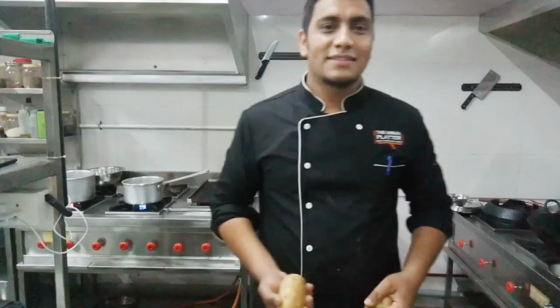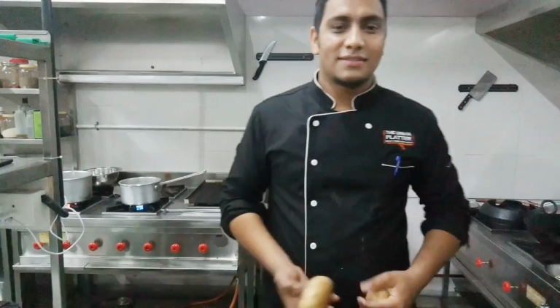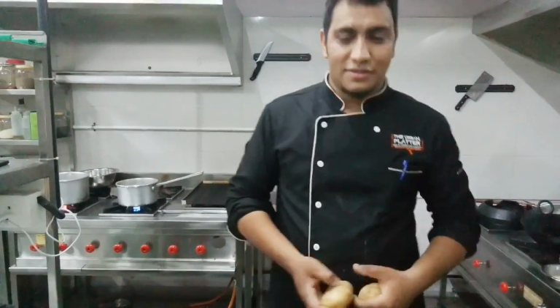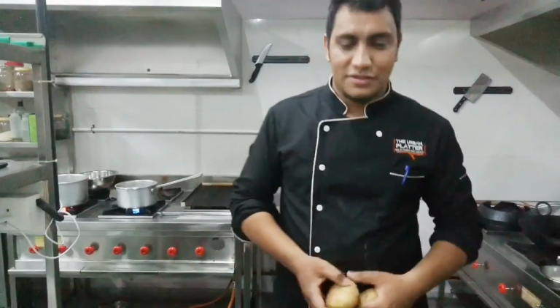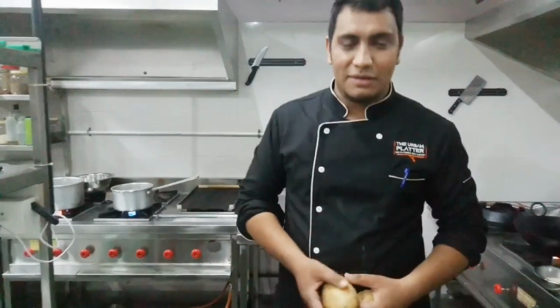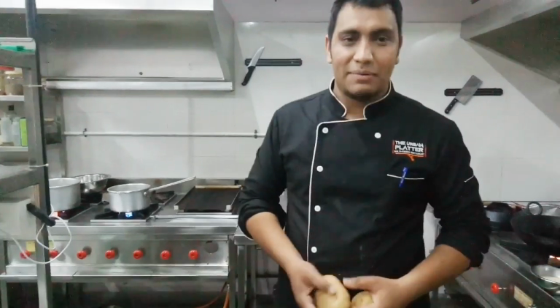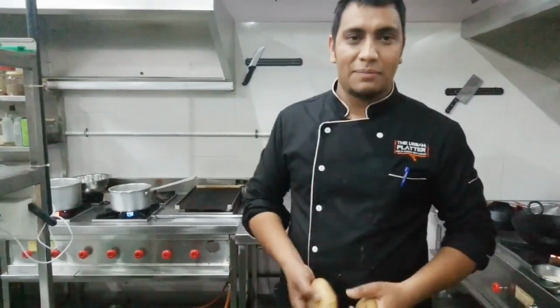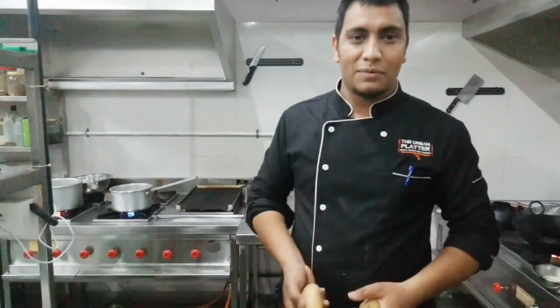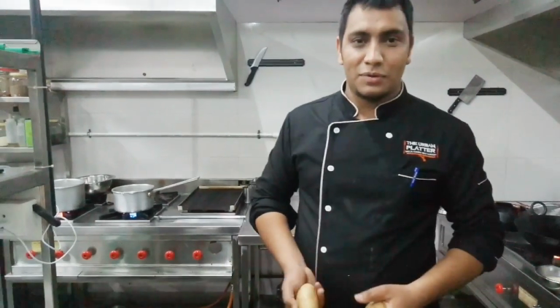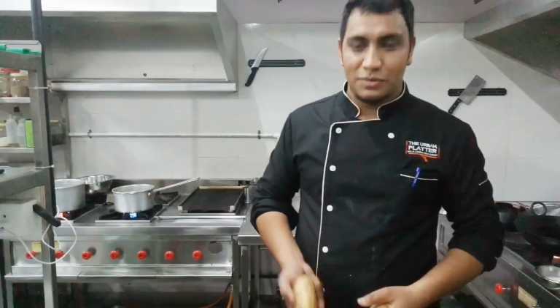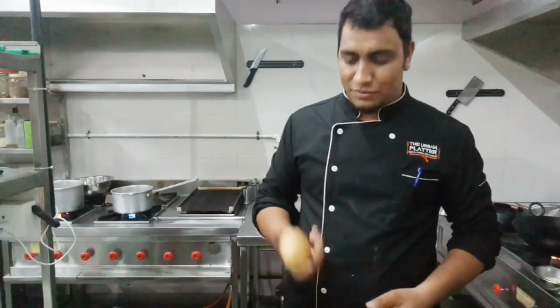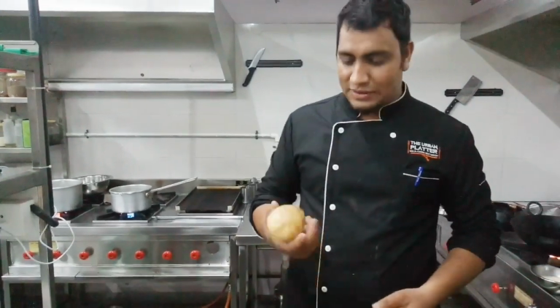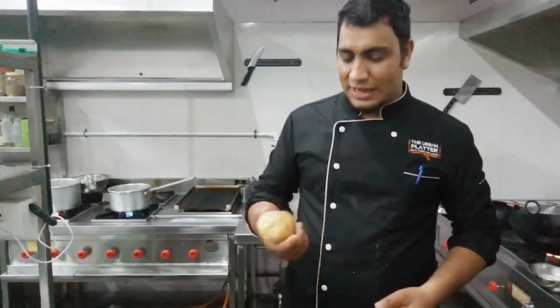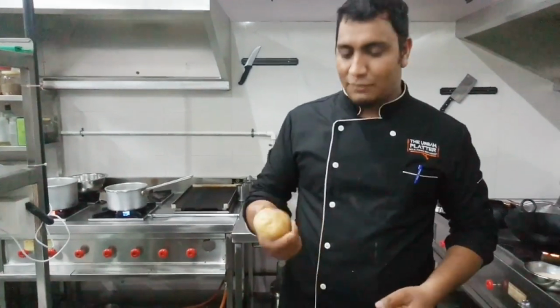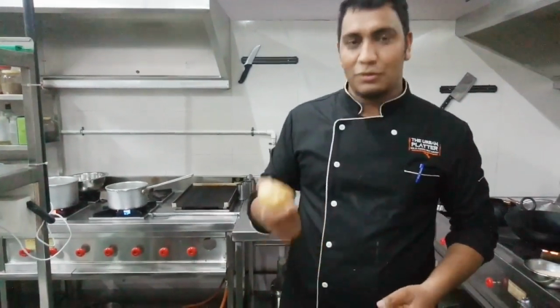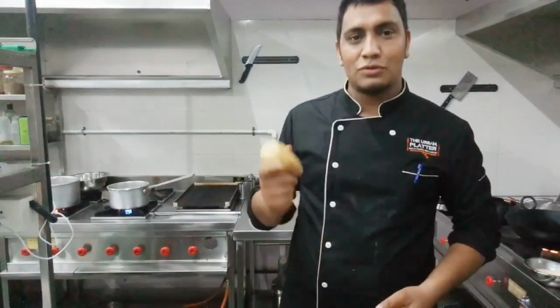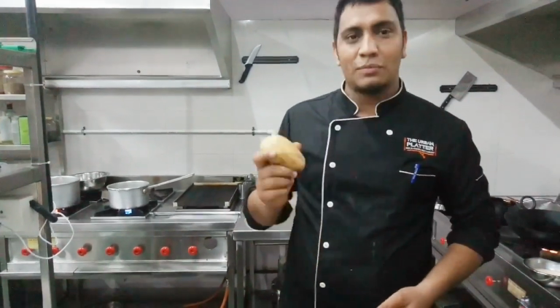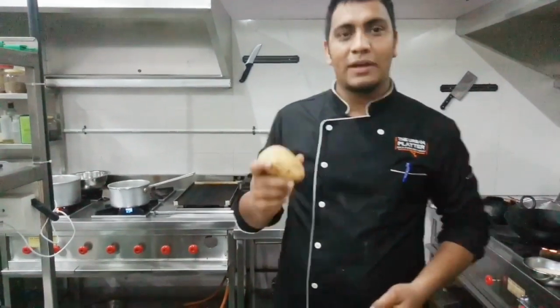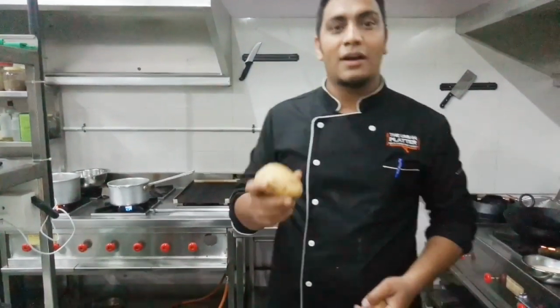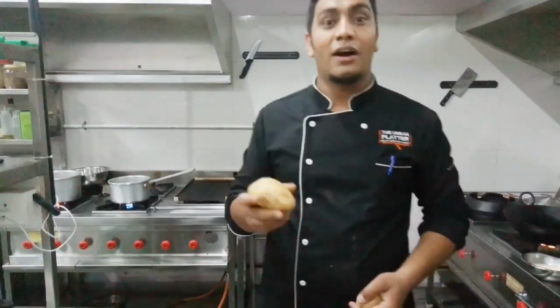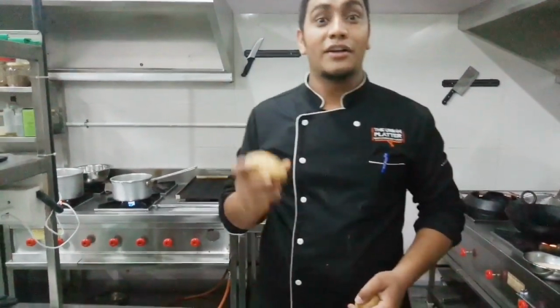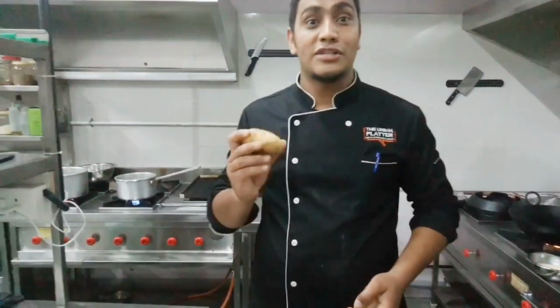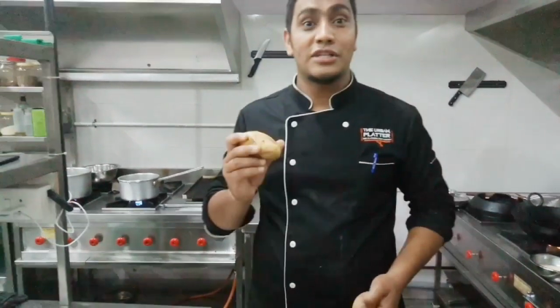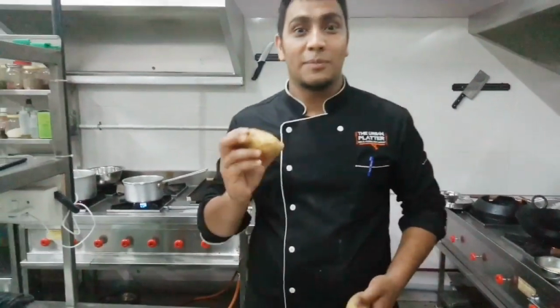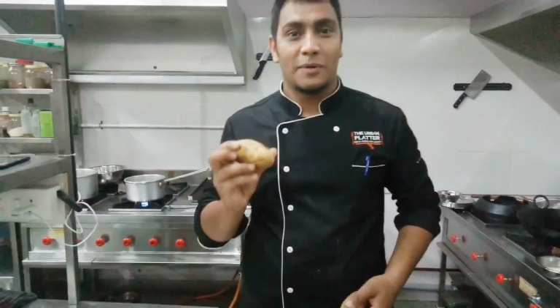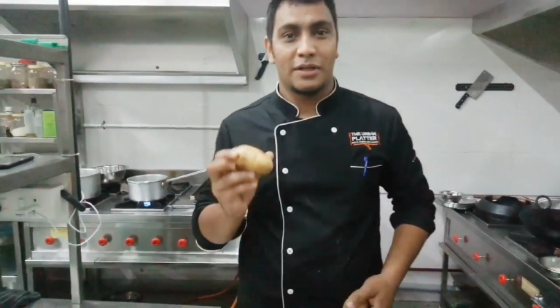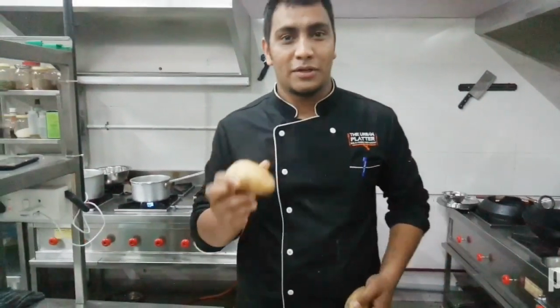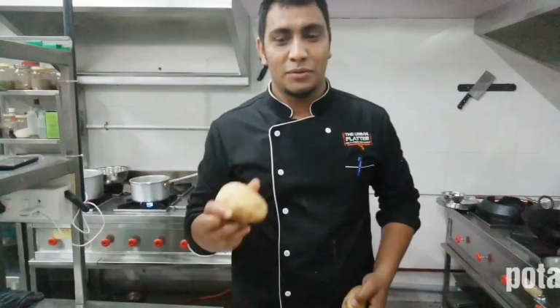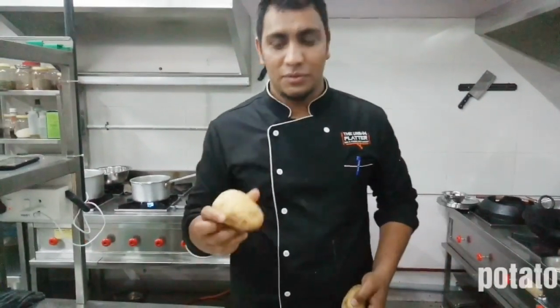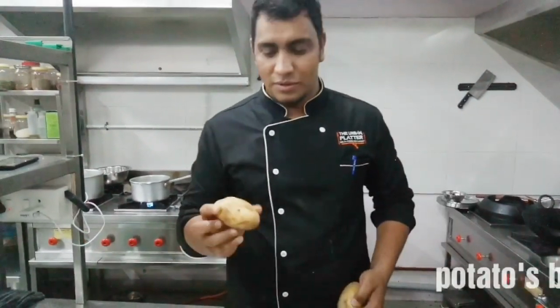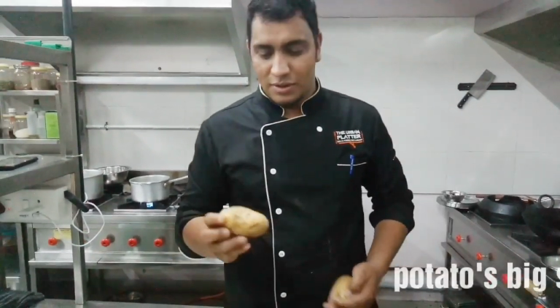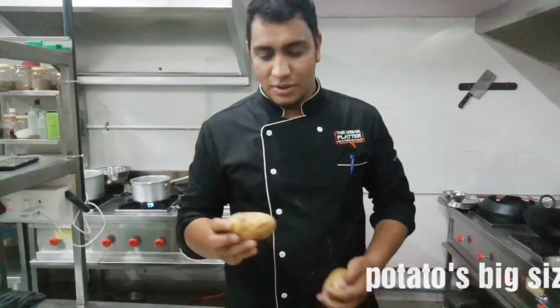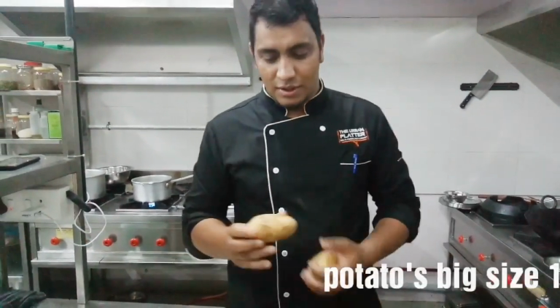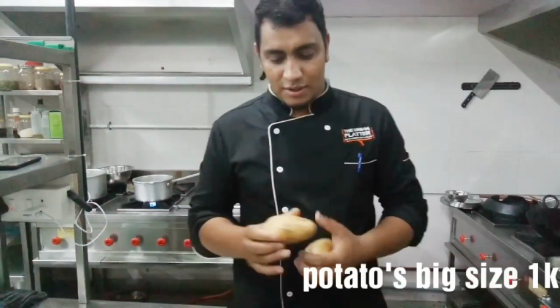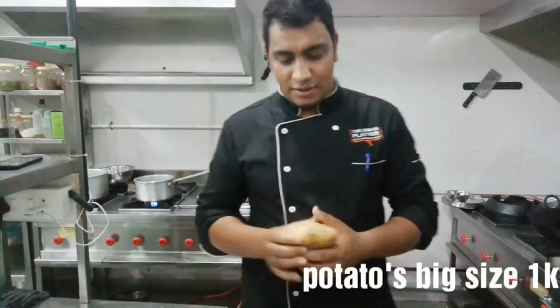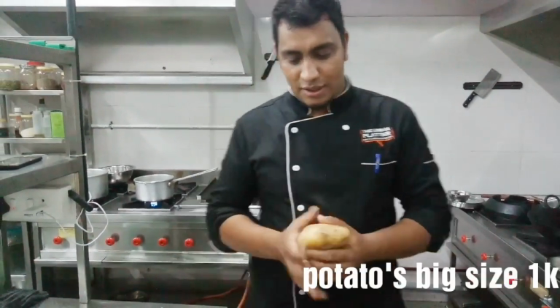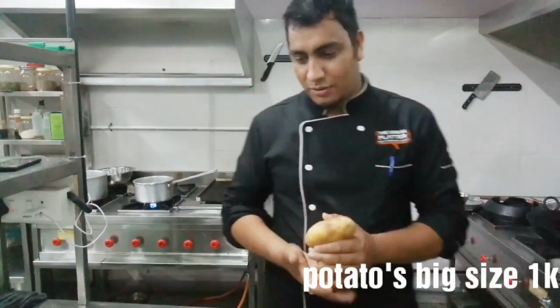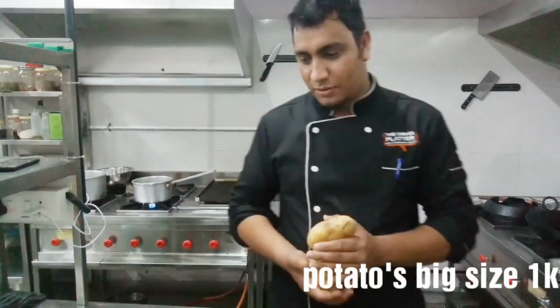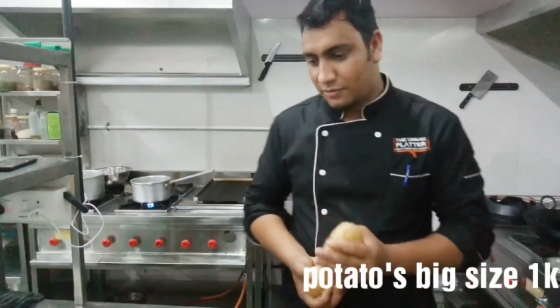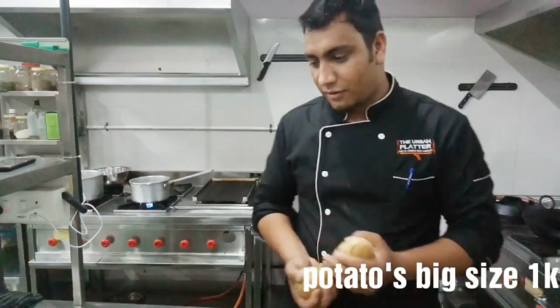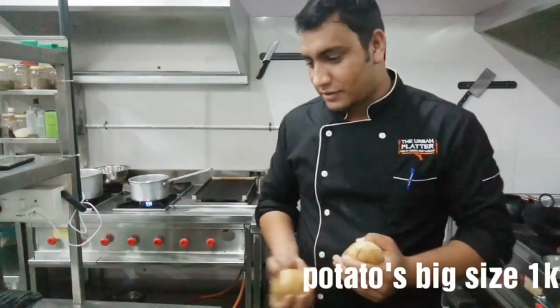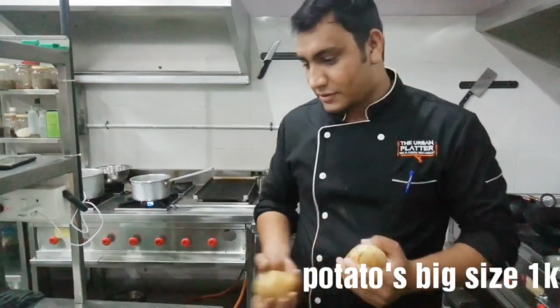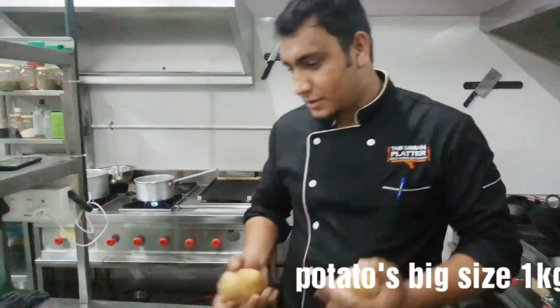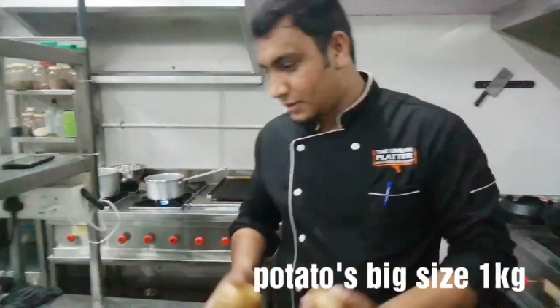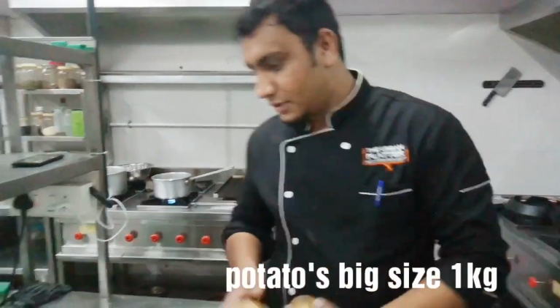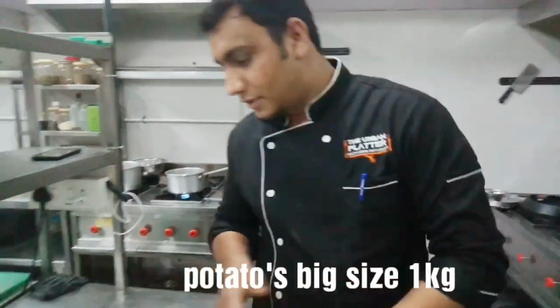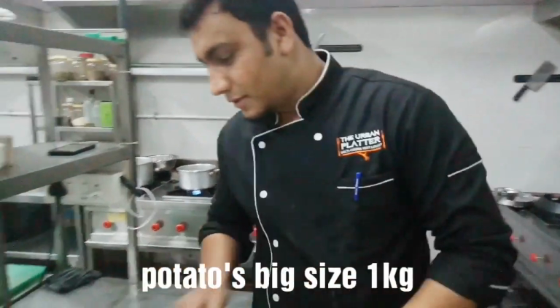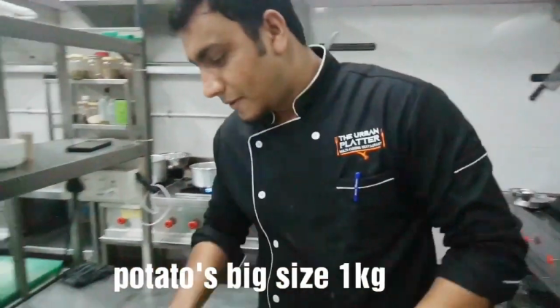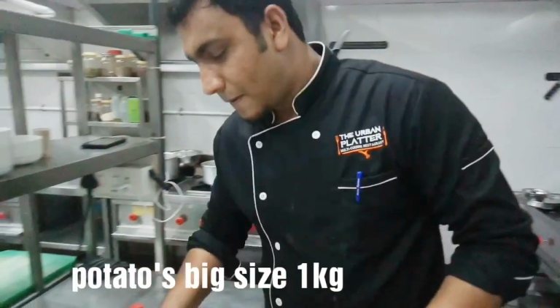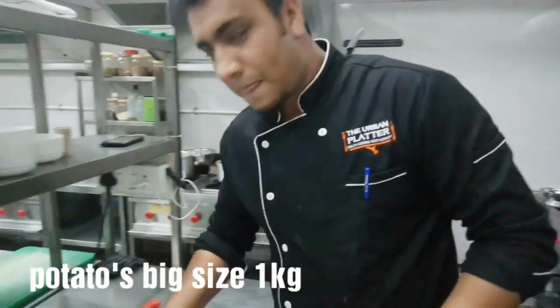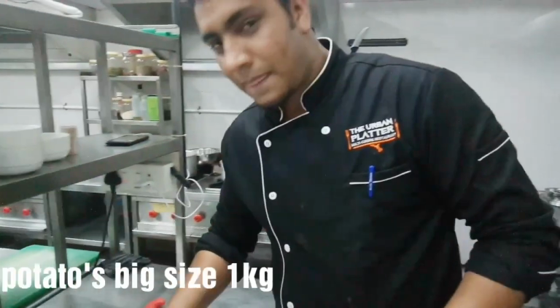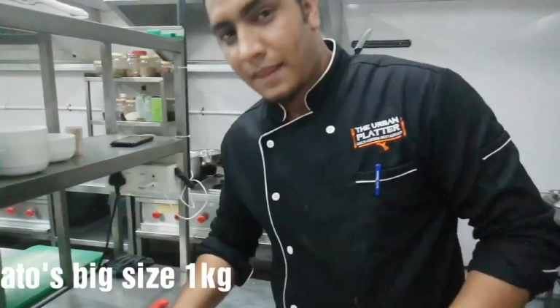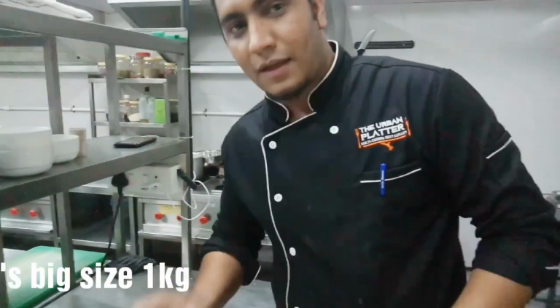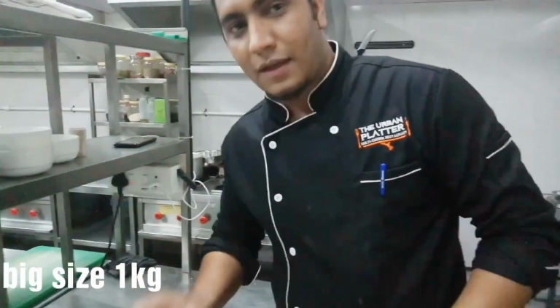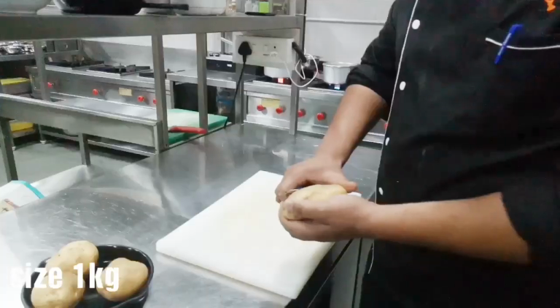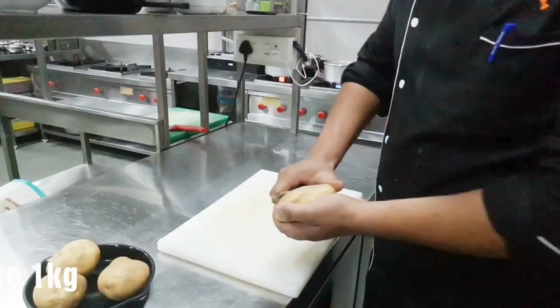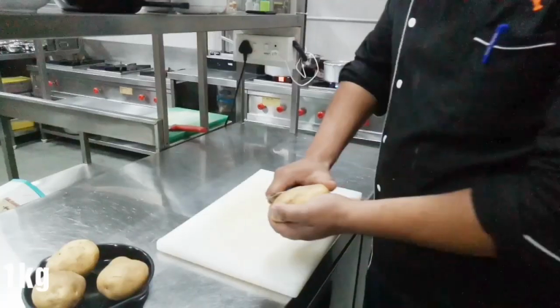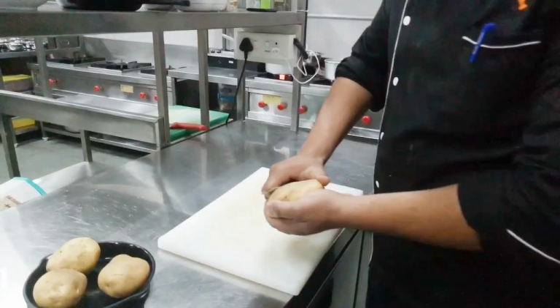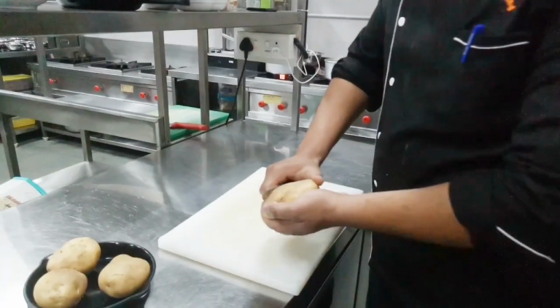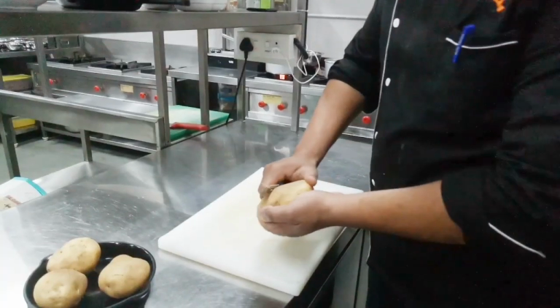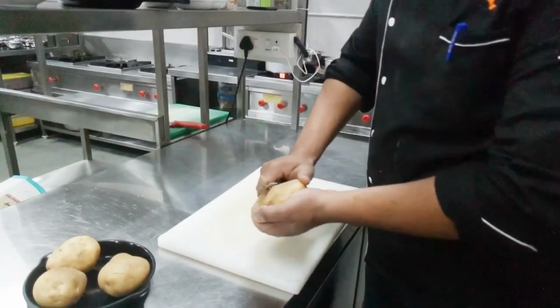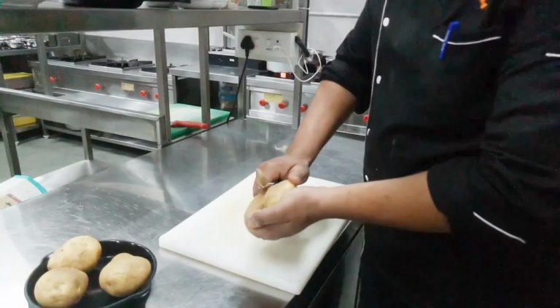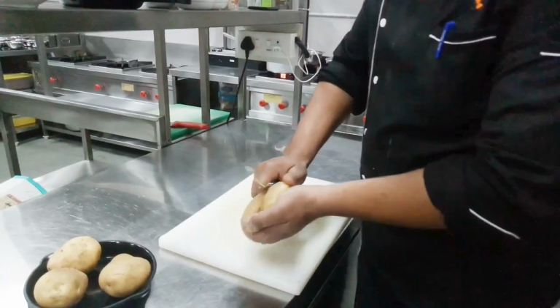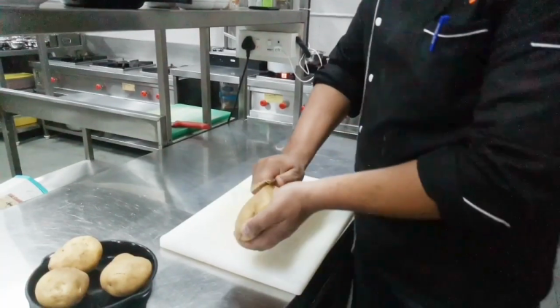This is Chef and Bro. Today I am going to make a haricilli potato. Now first, fill the potatoes.